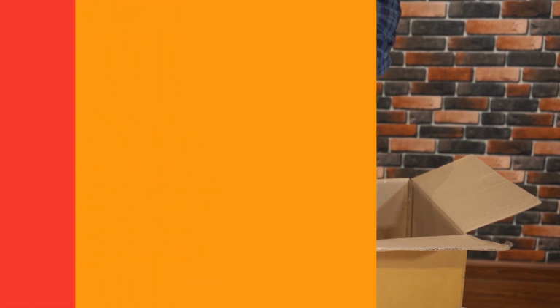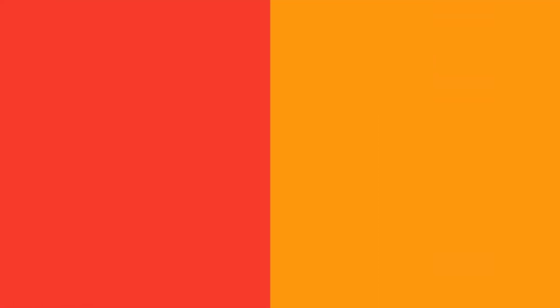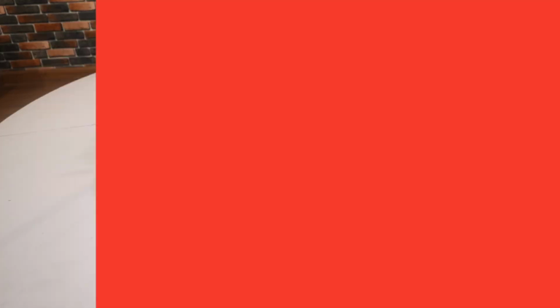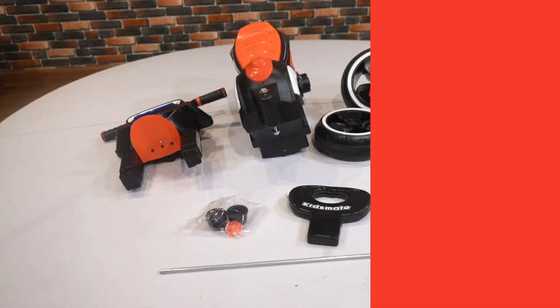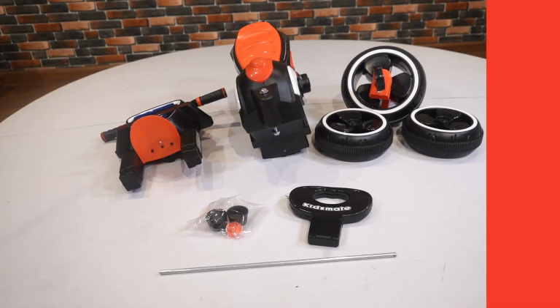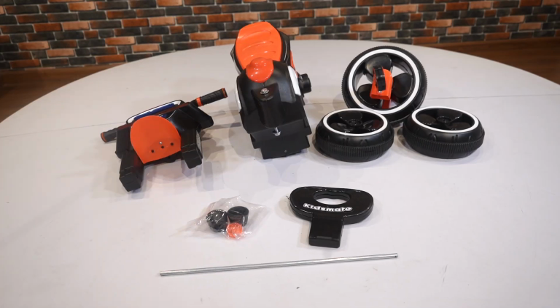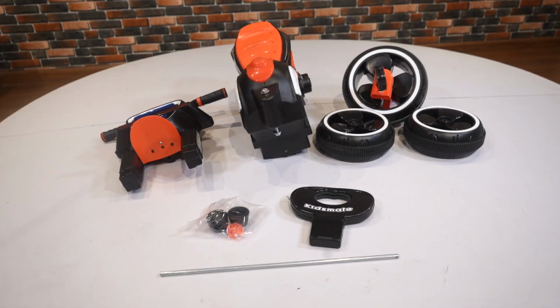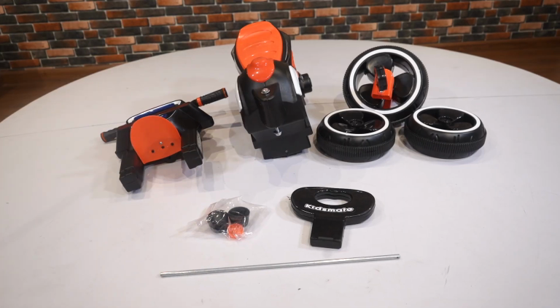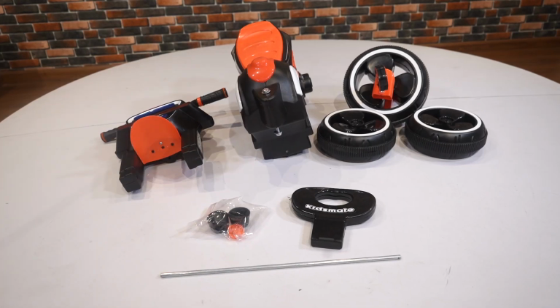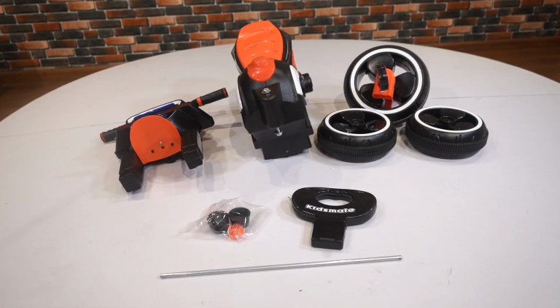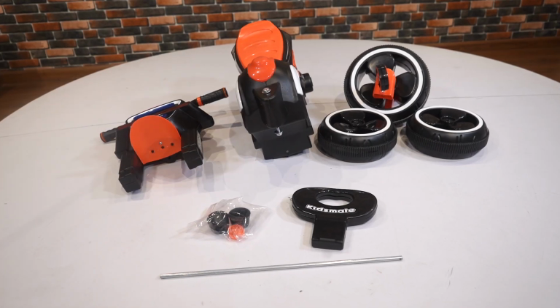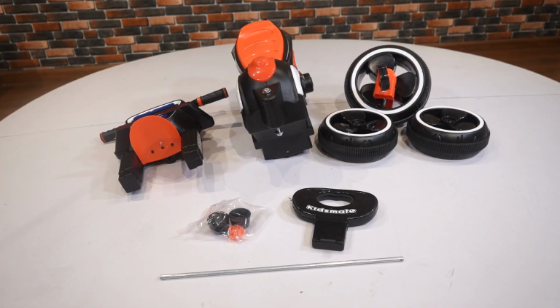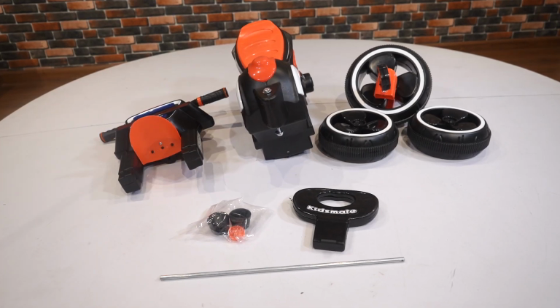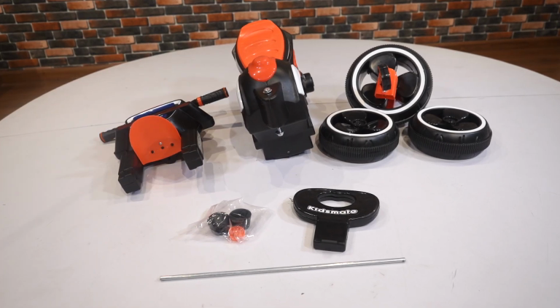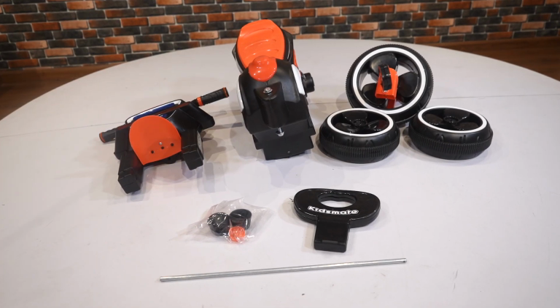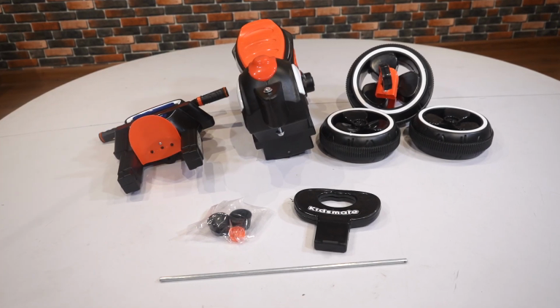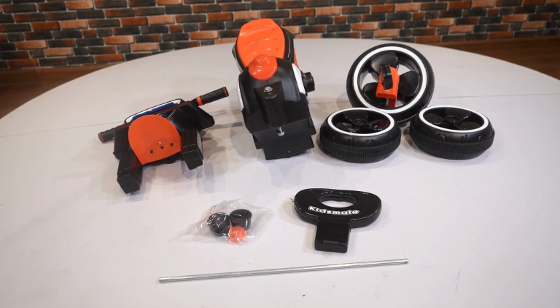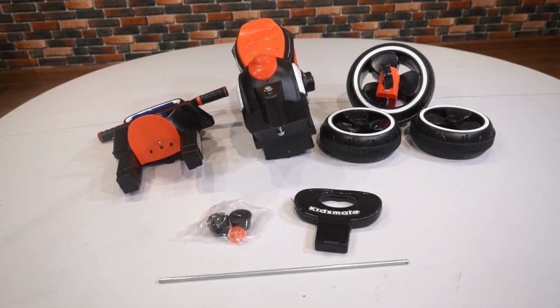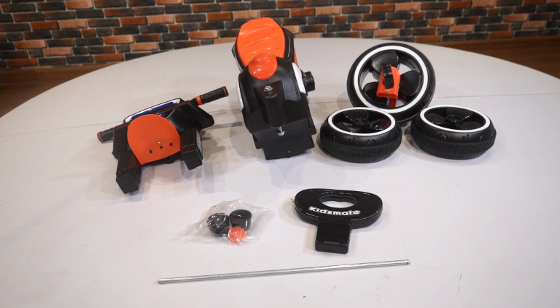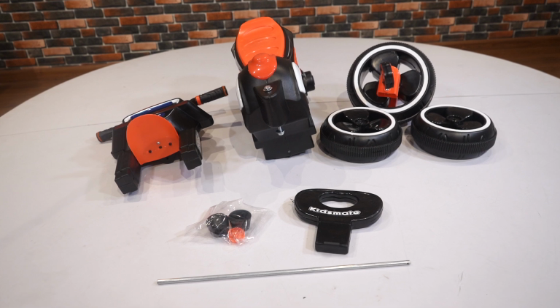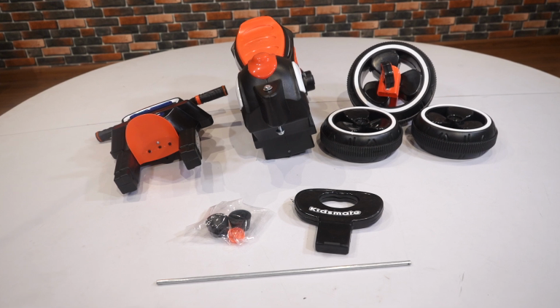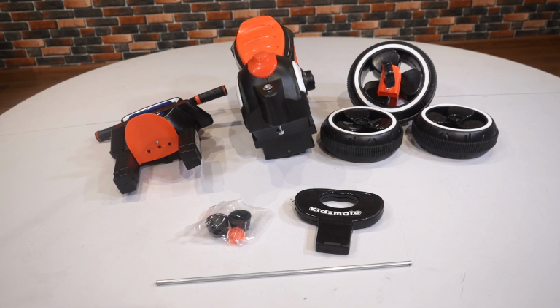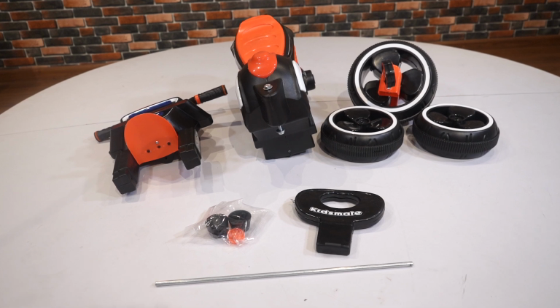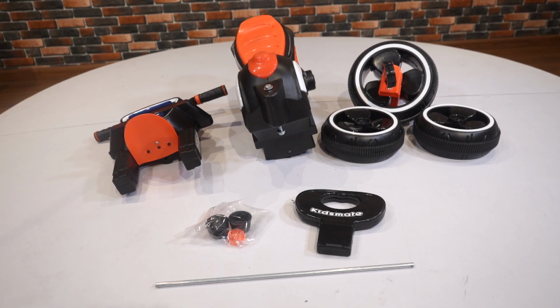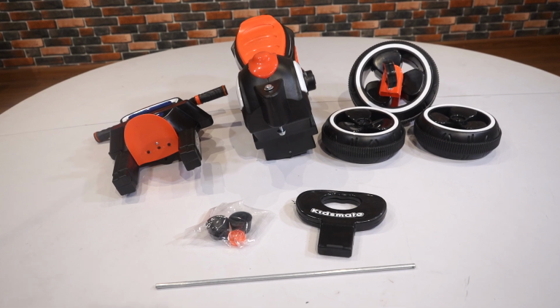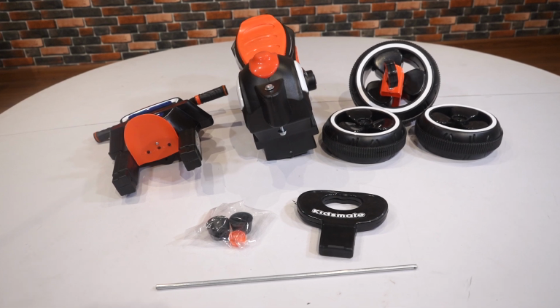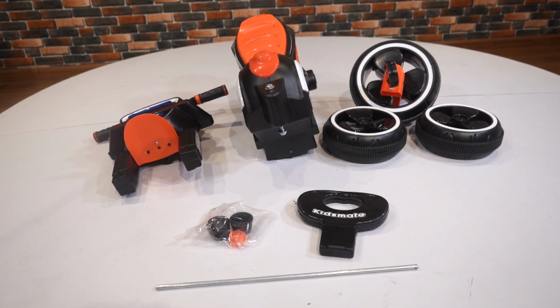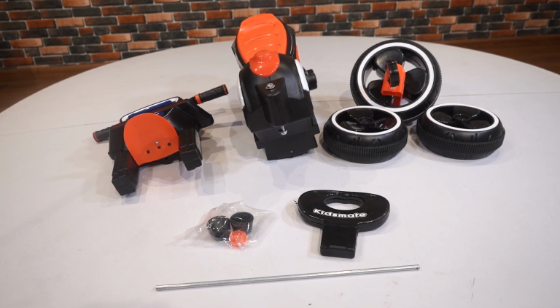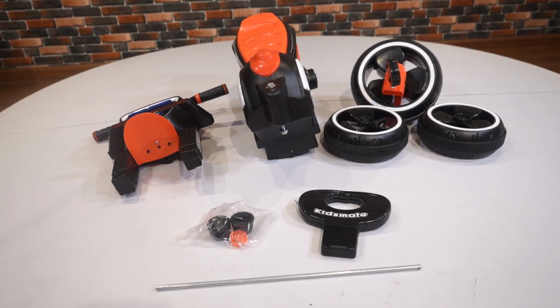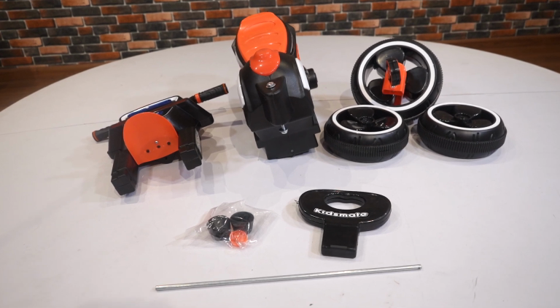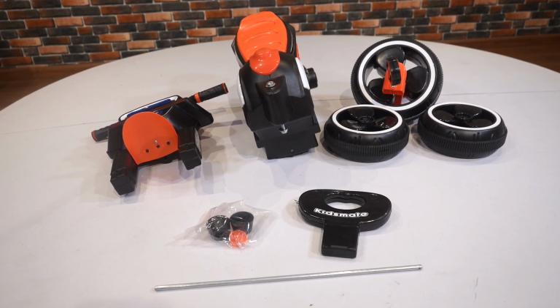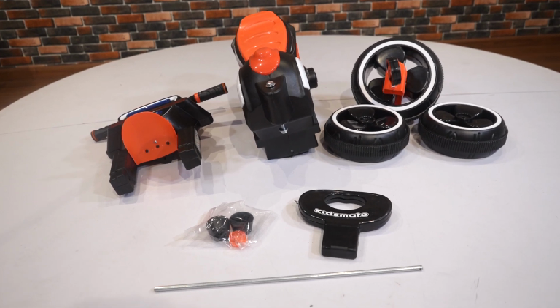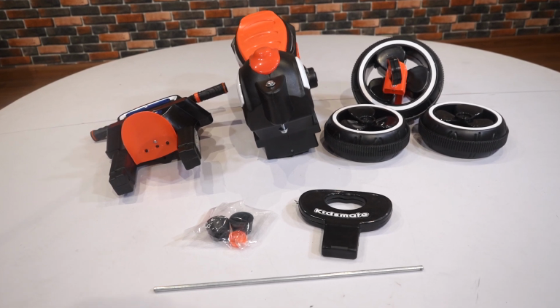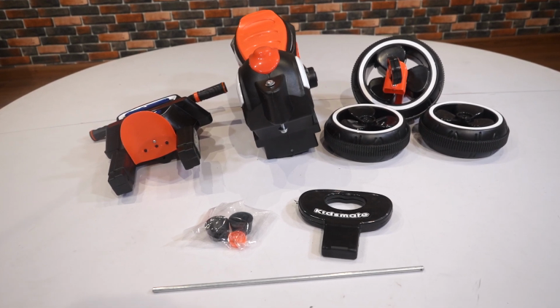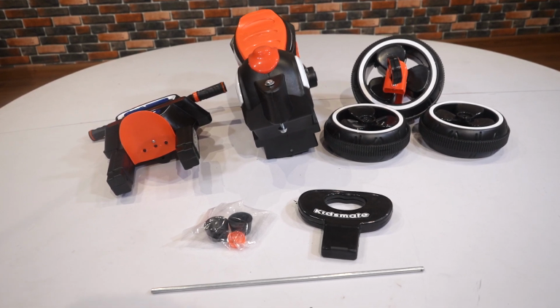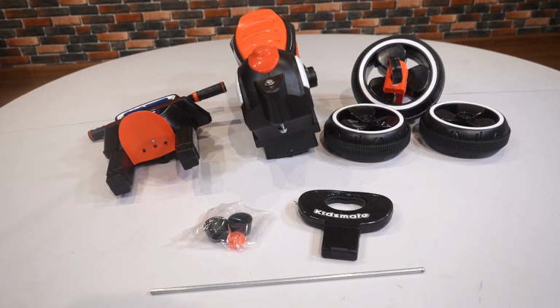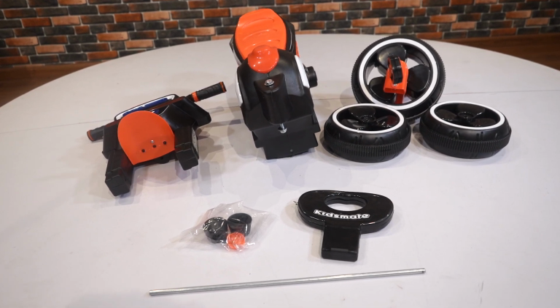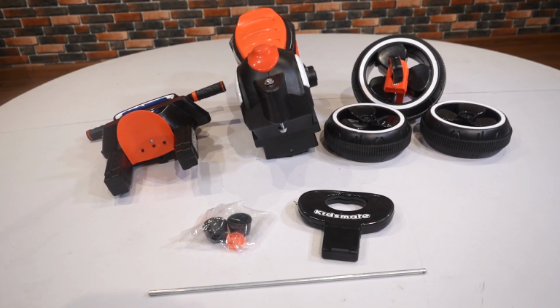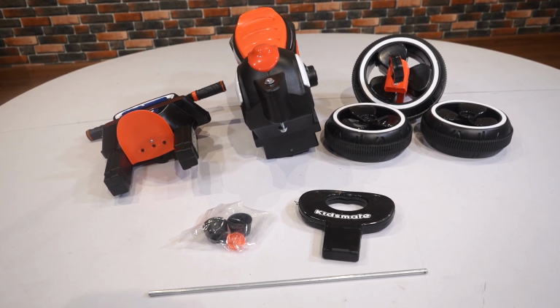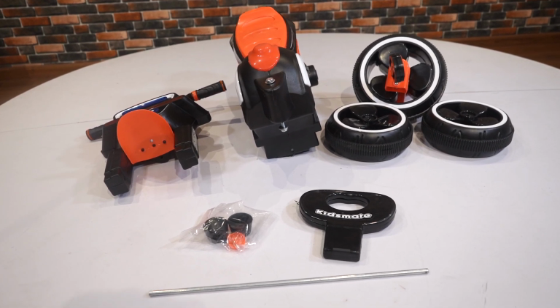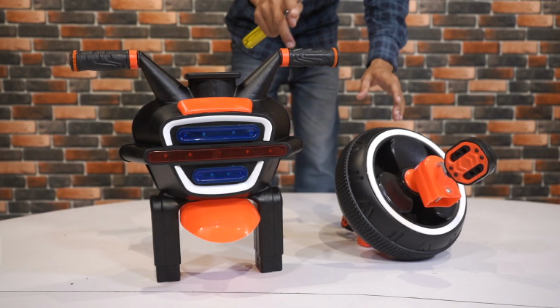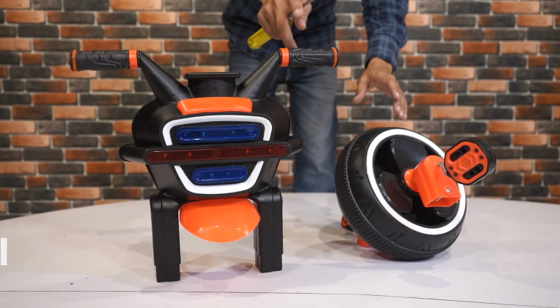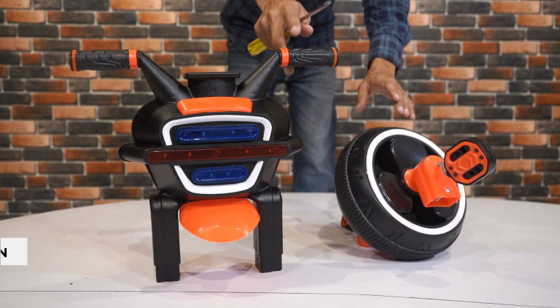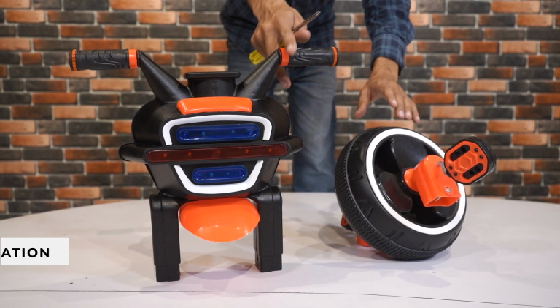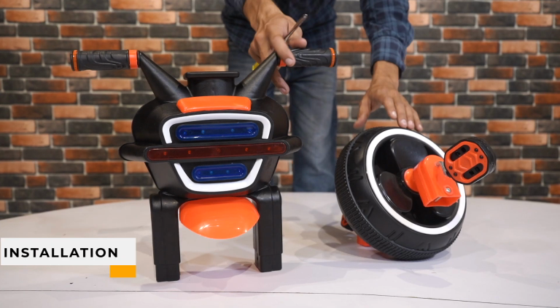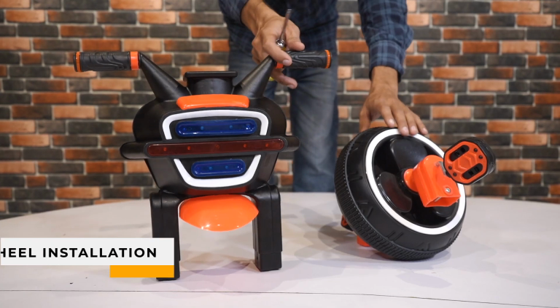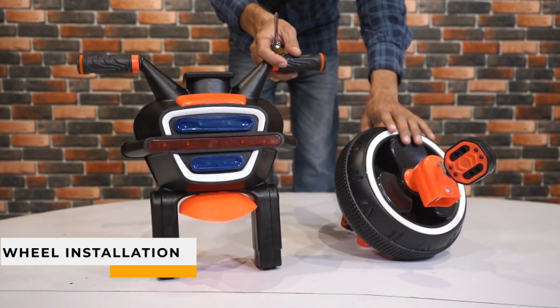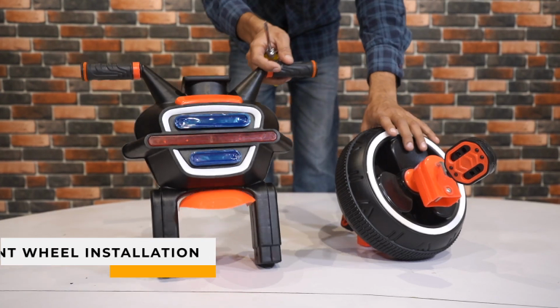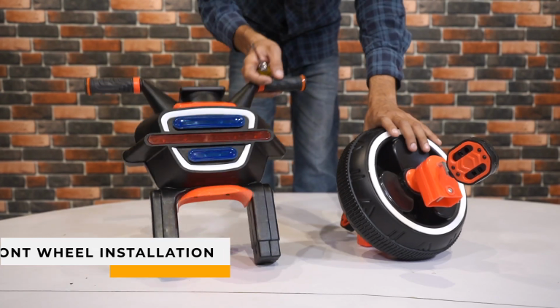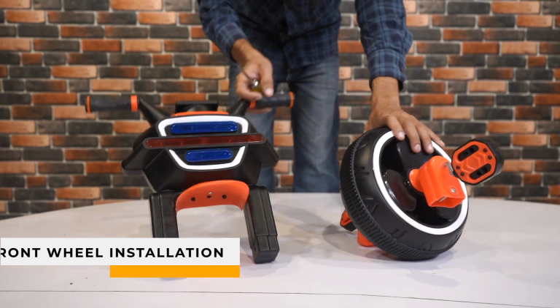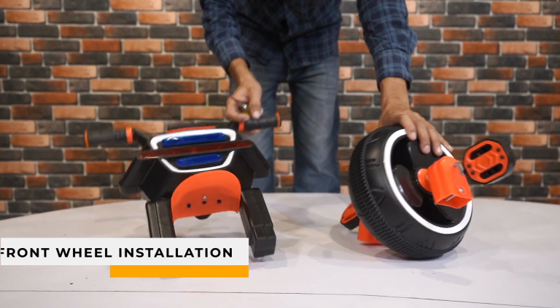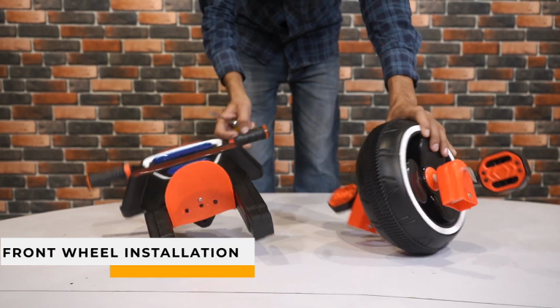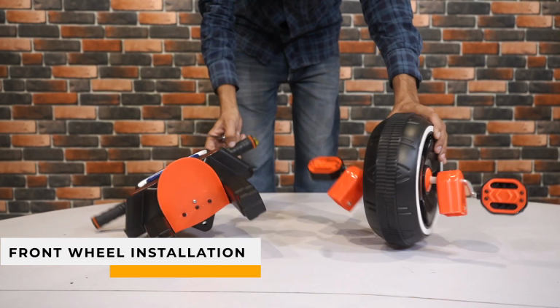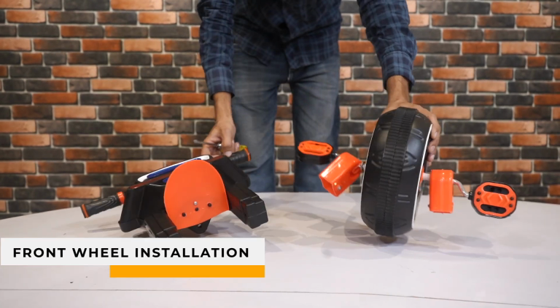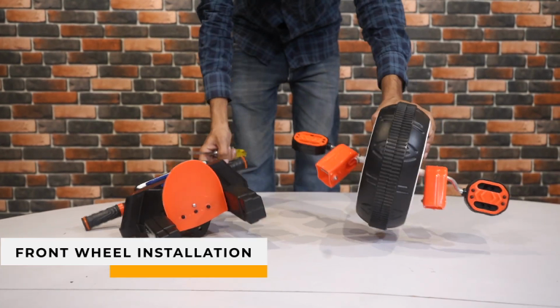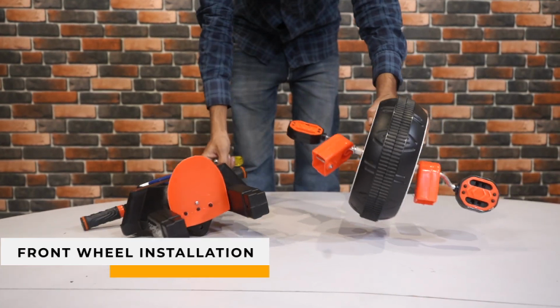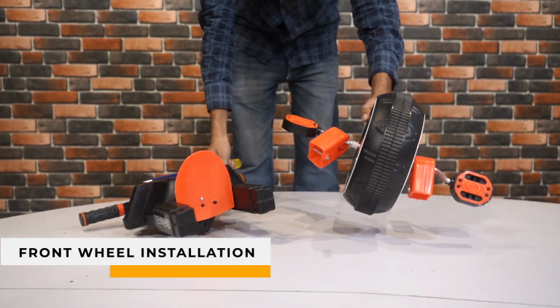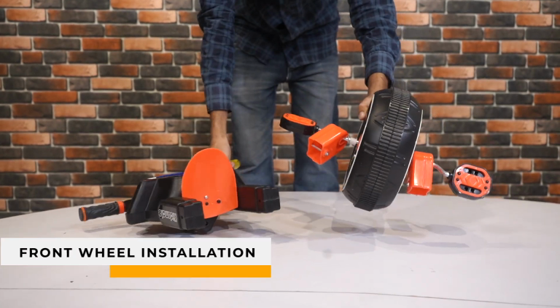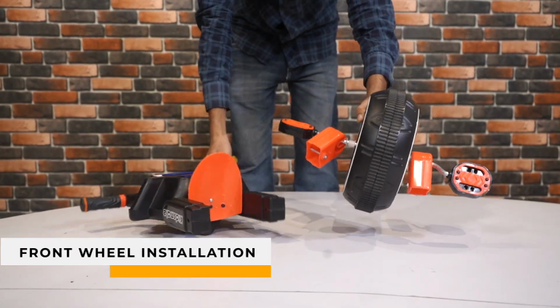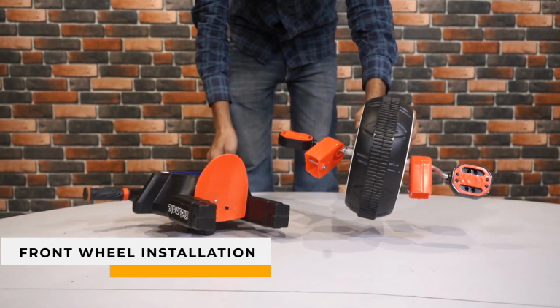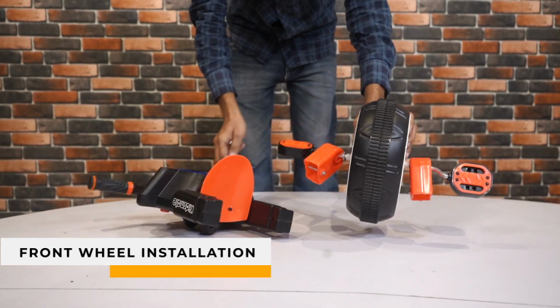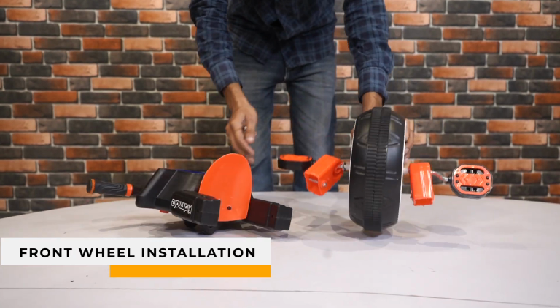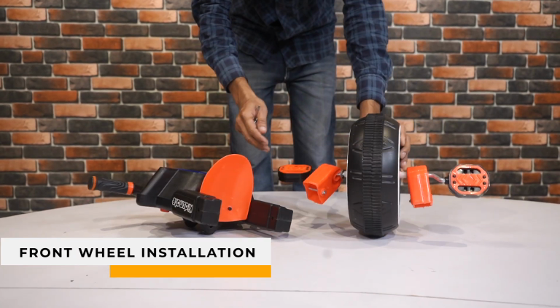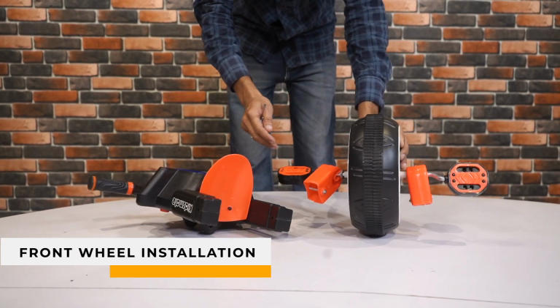Now let's transform these parts into a childhood adventure on wheels. Step 2: Front Wheel Installation.